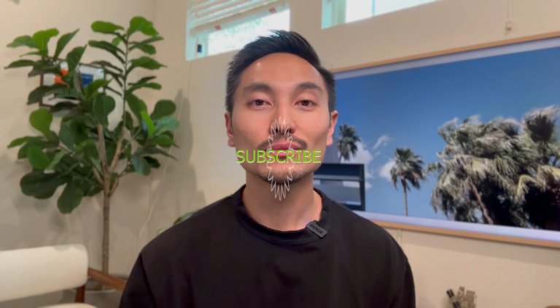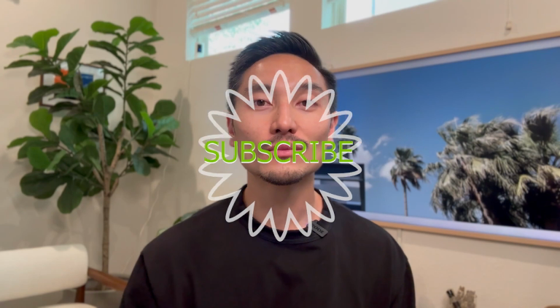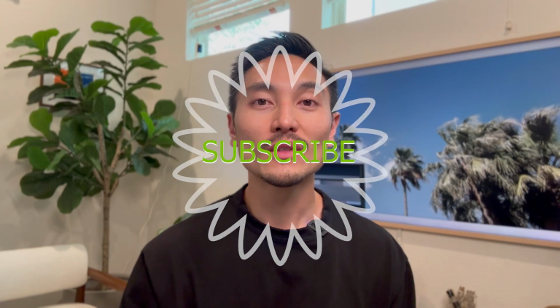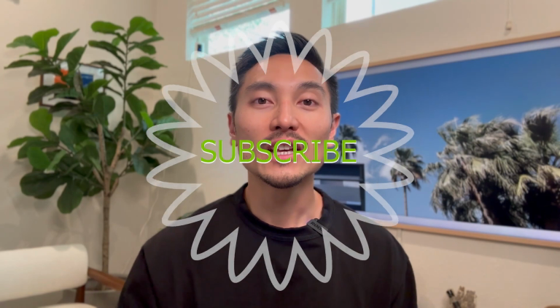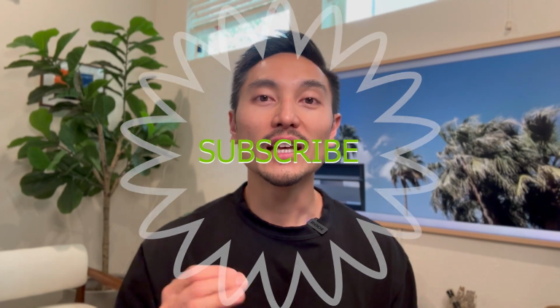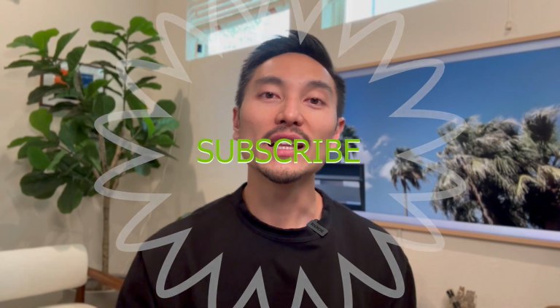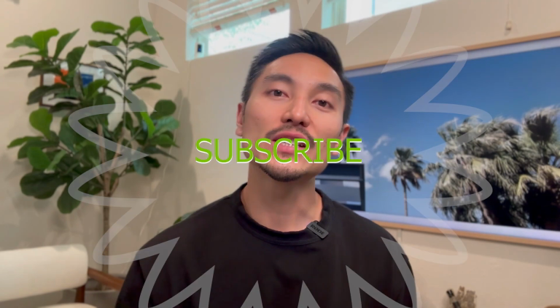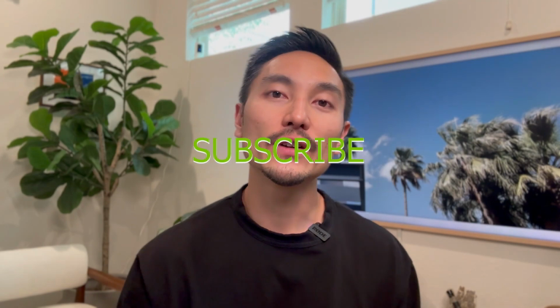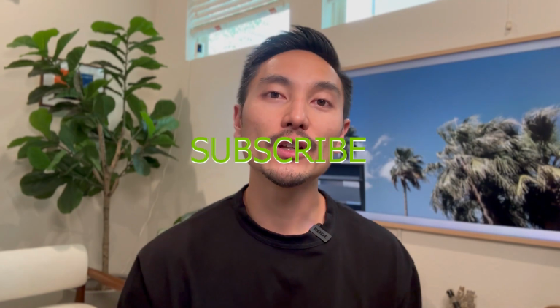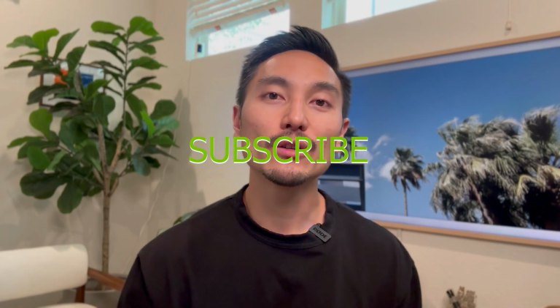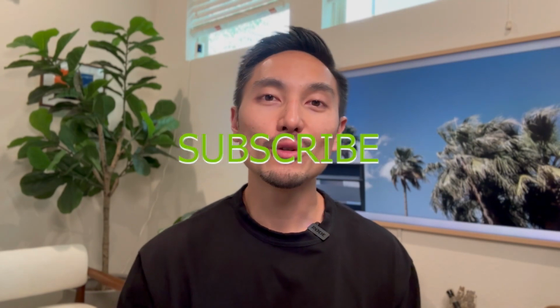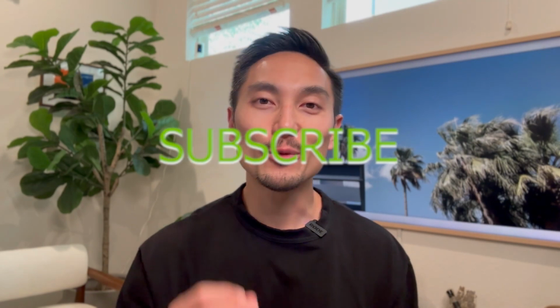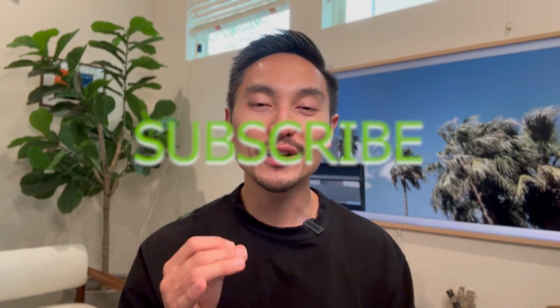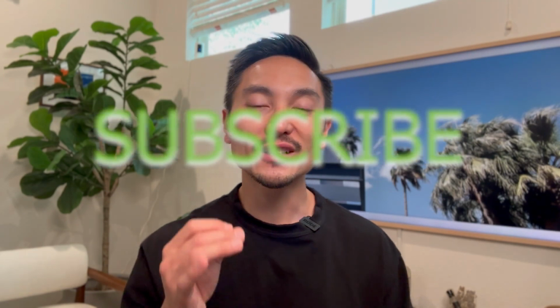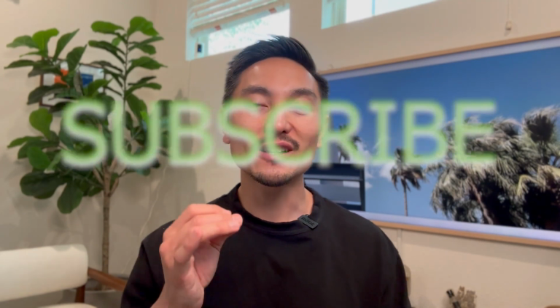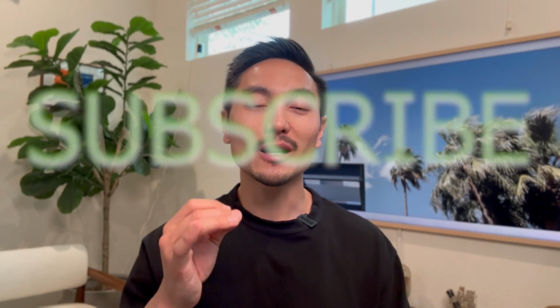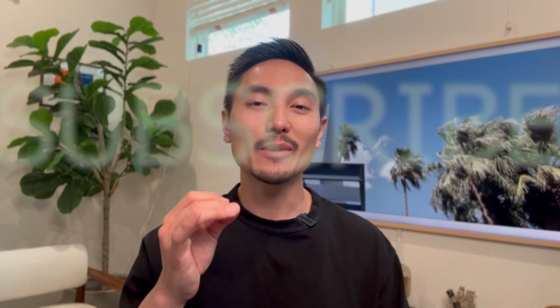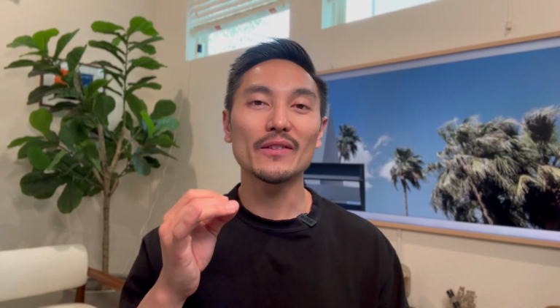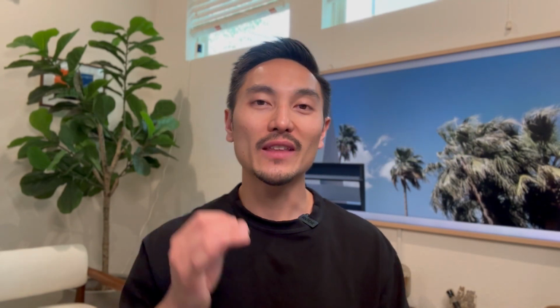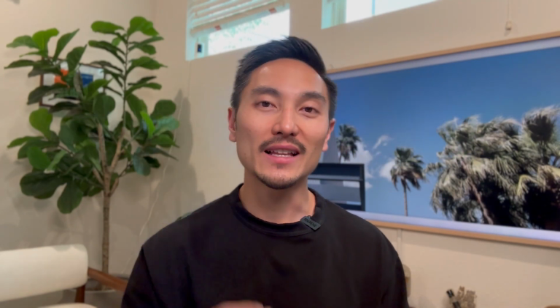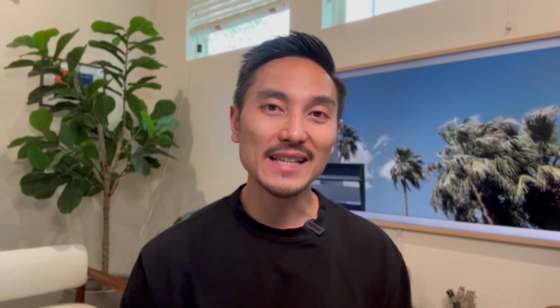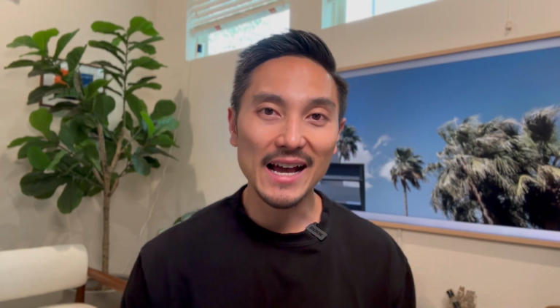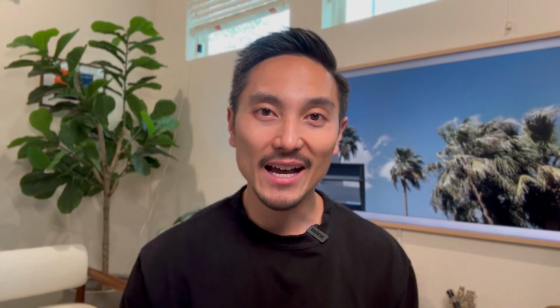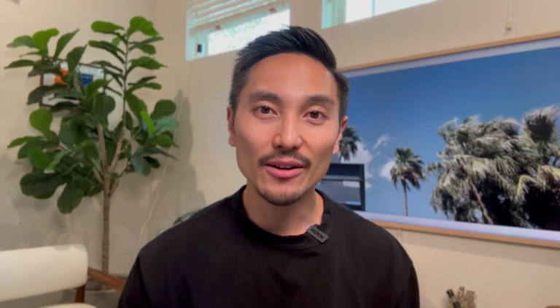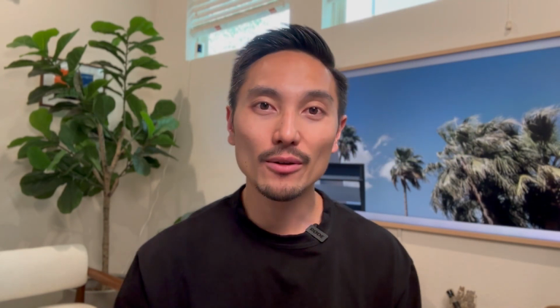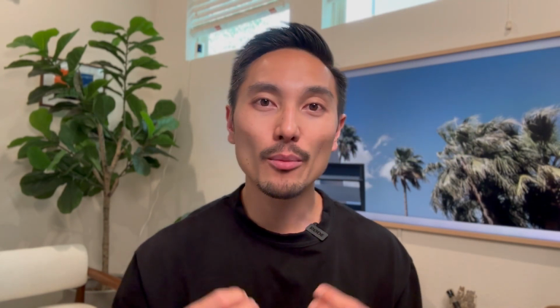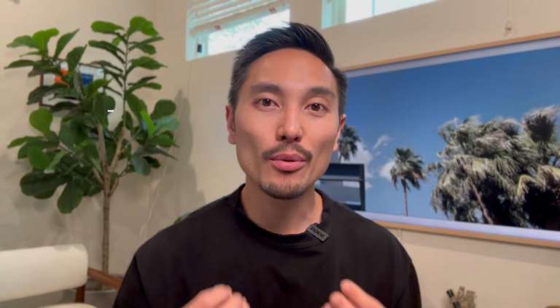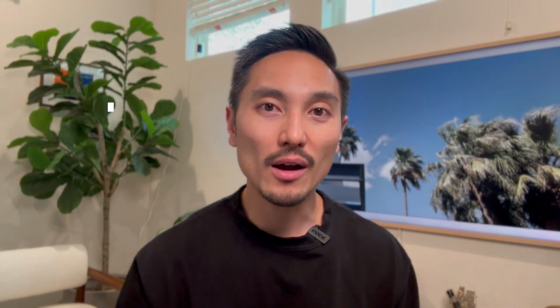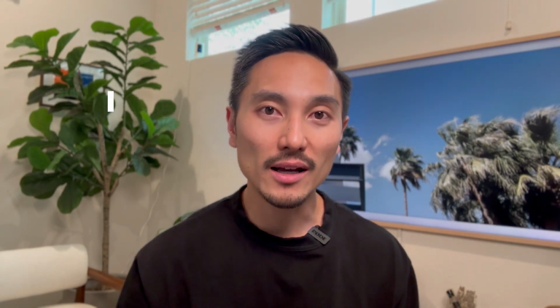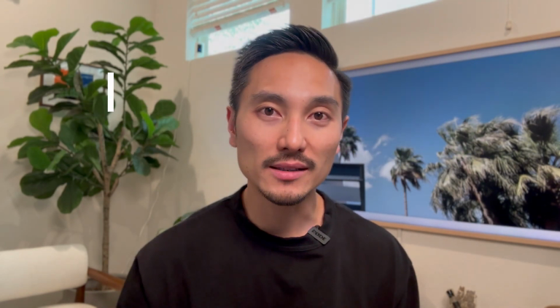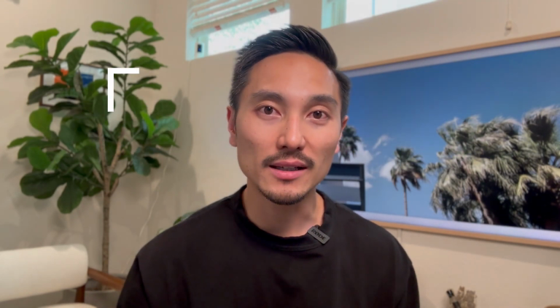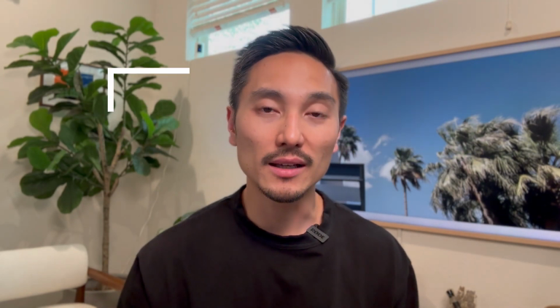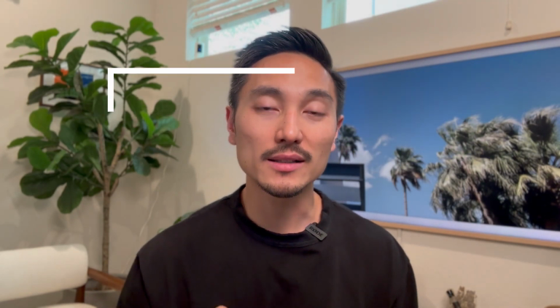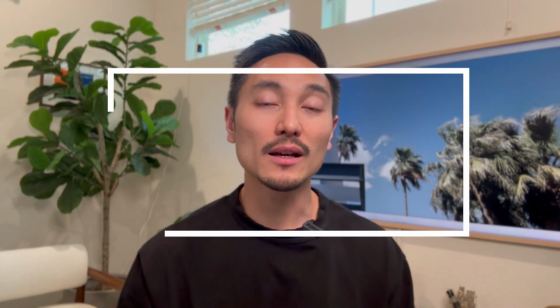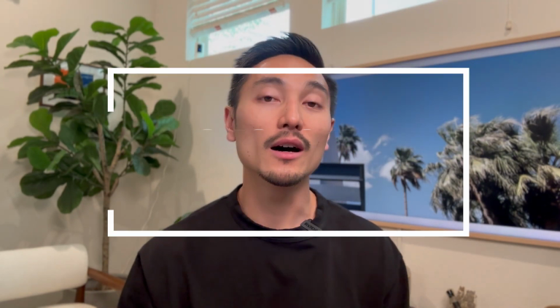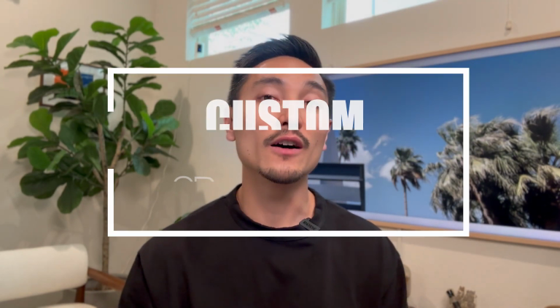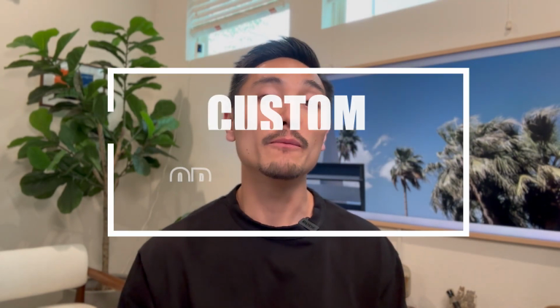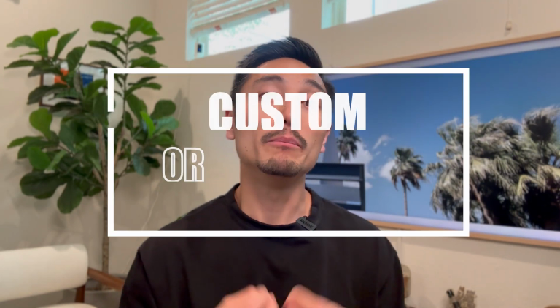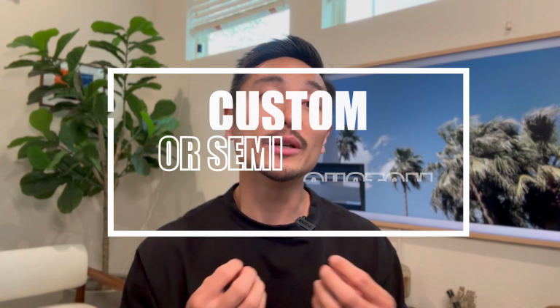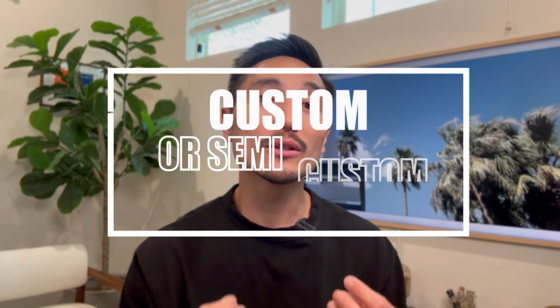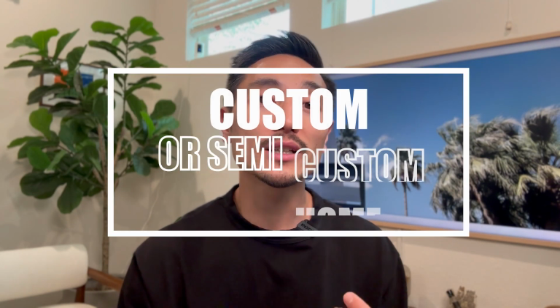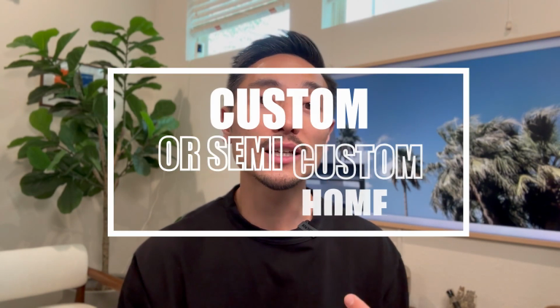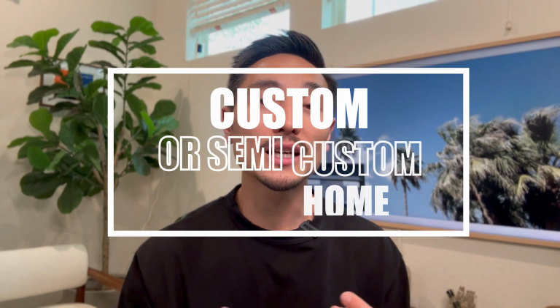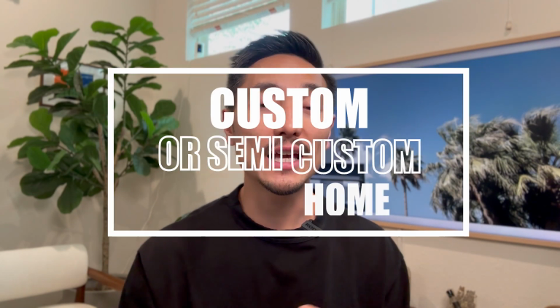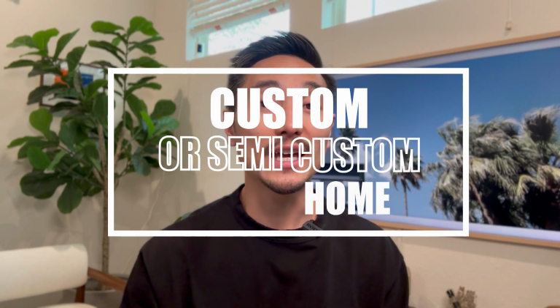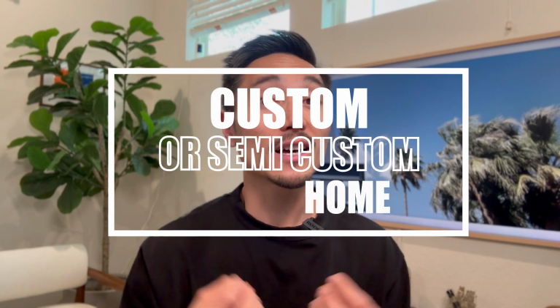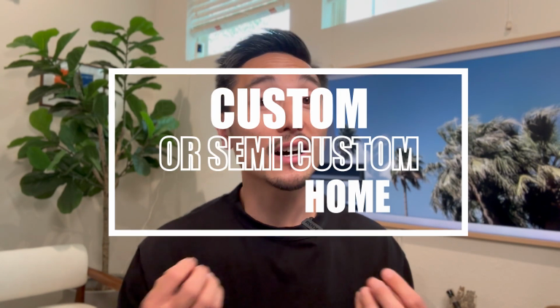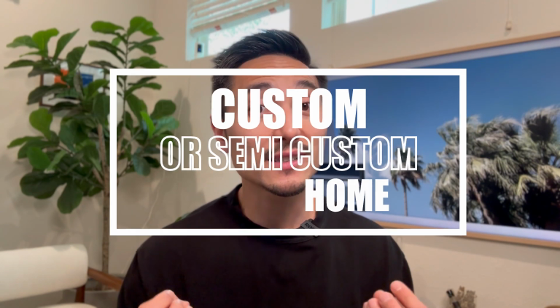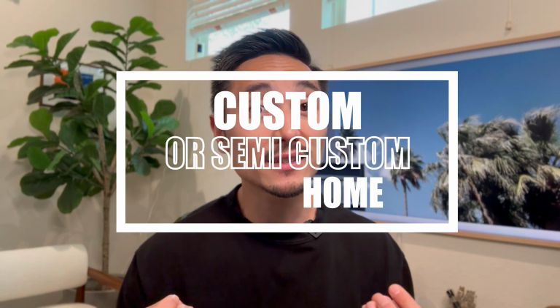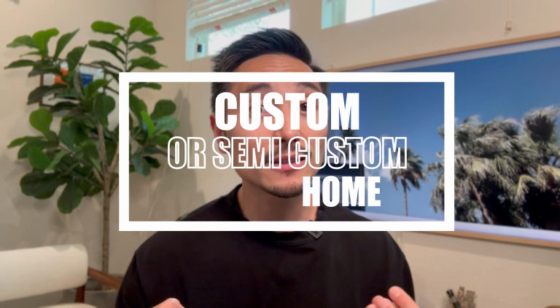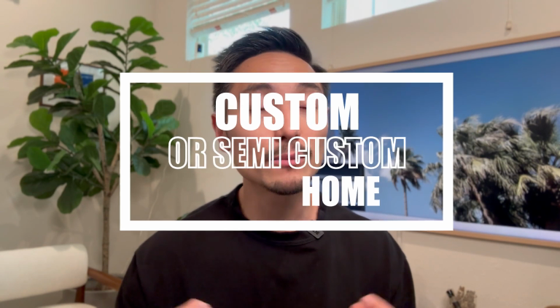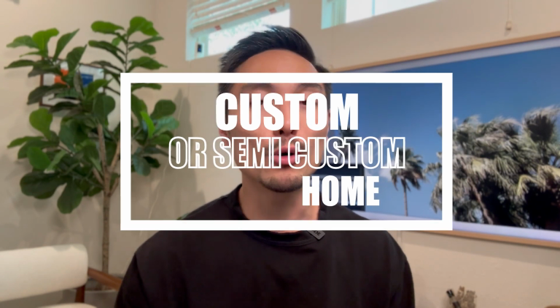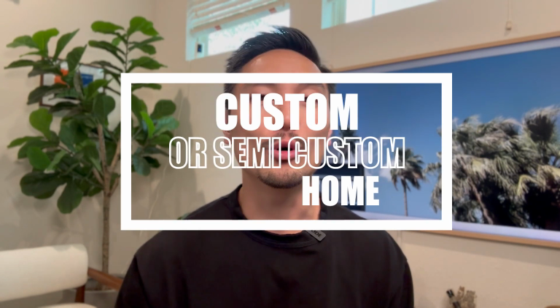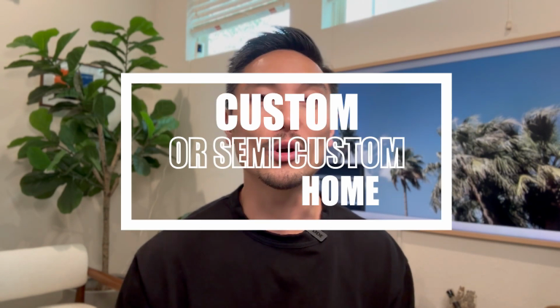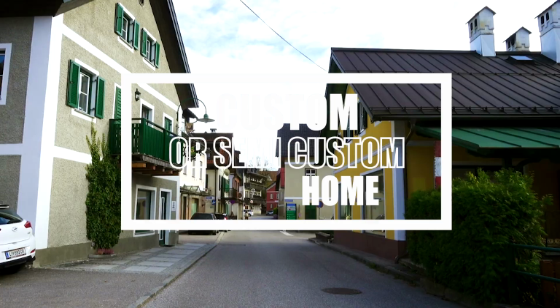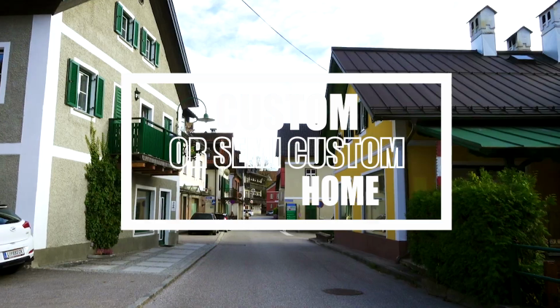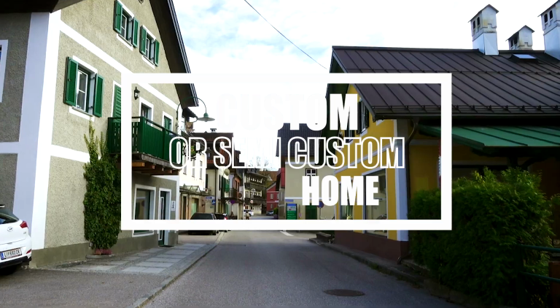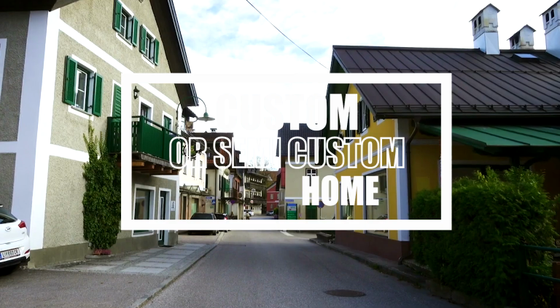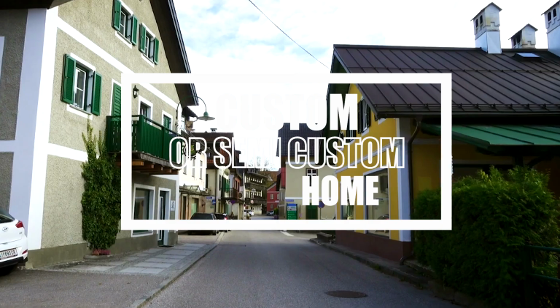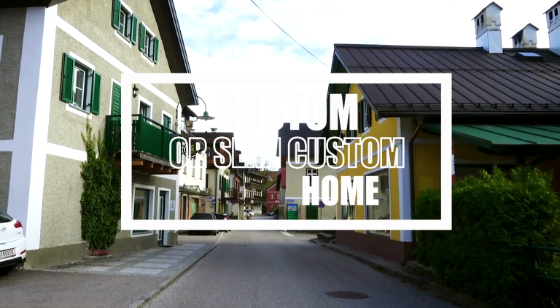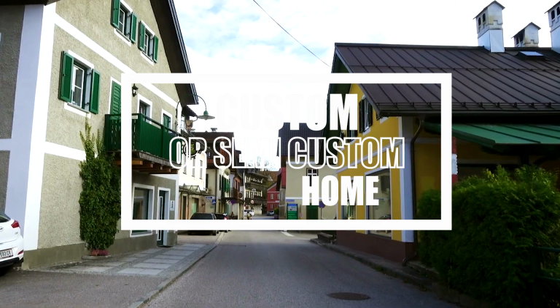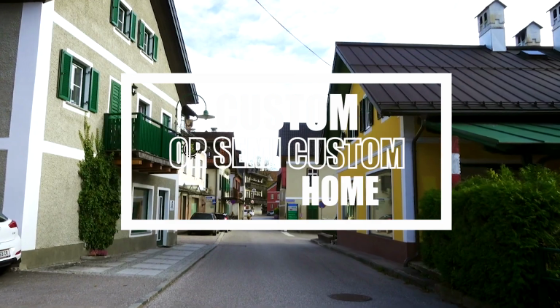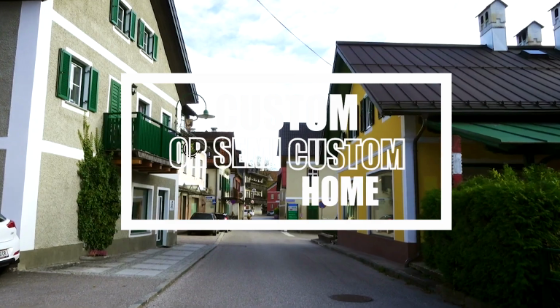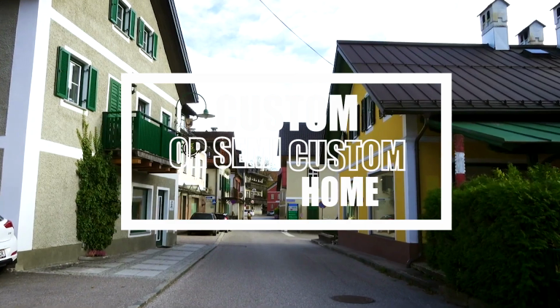In this video, we're going to talk about the entire process of building a custom or semi-custom home.